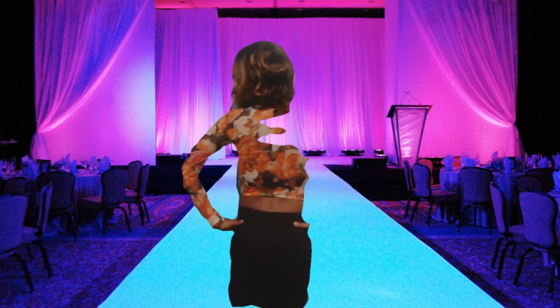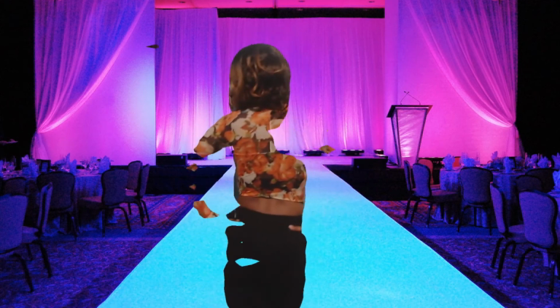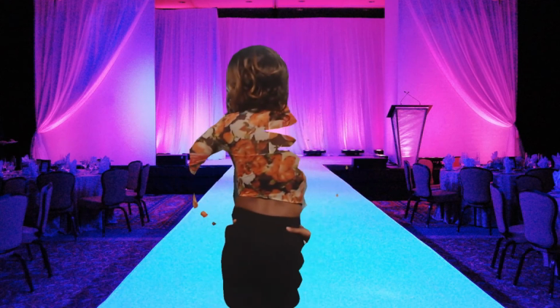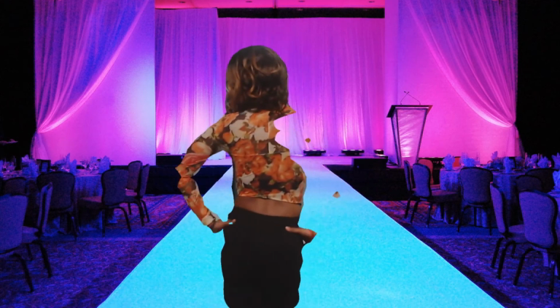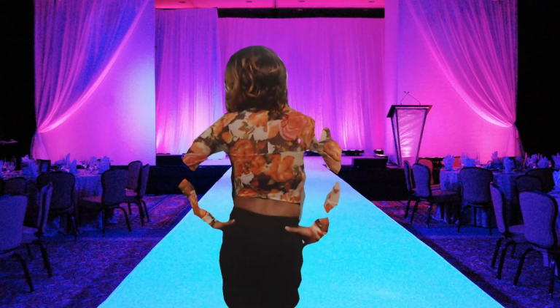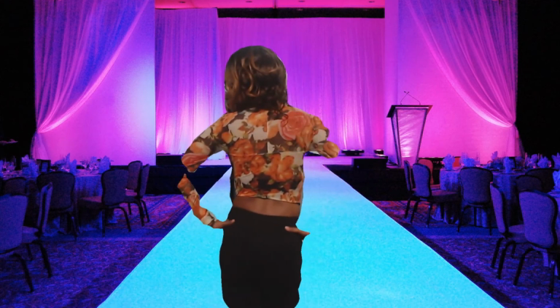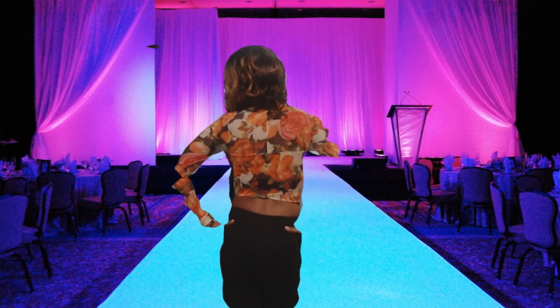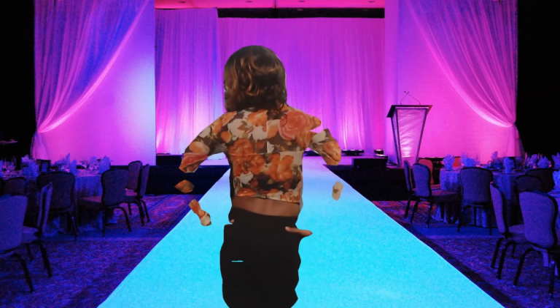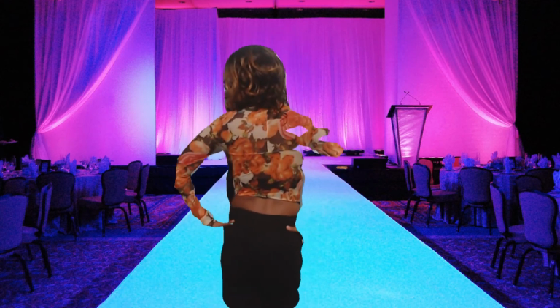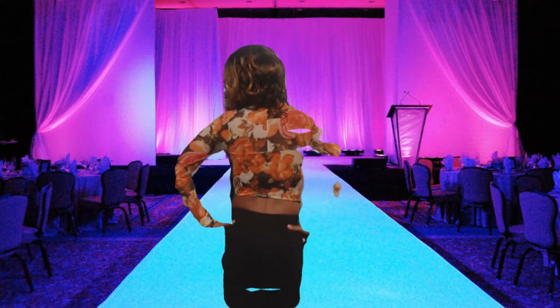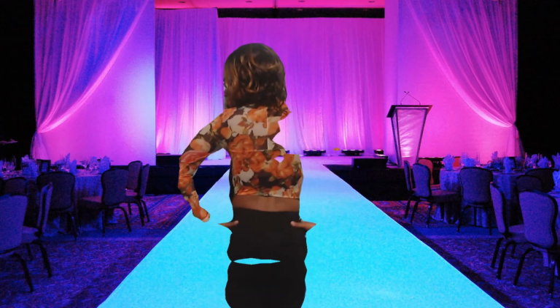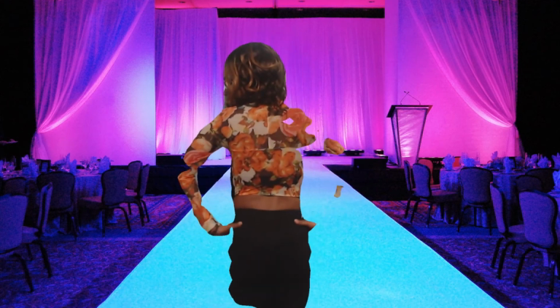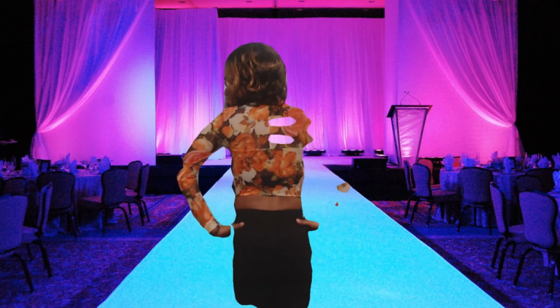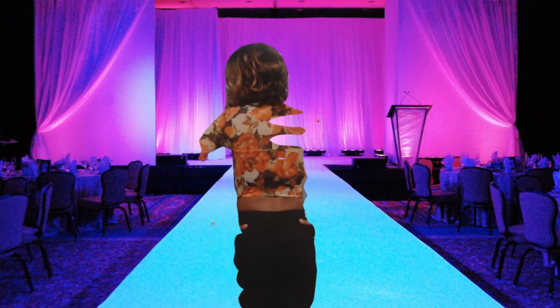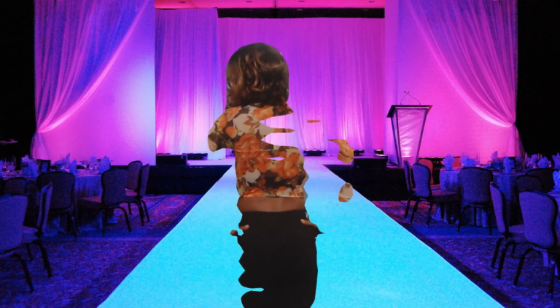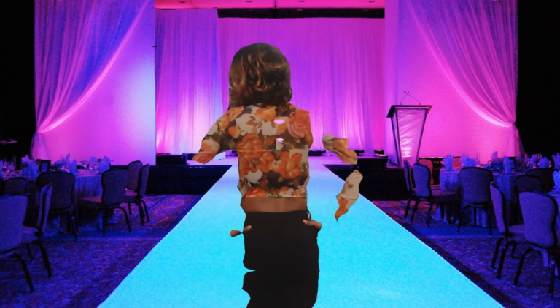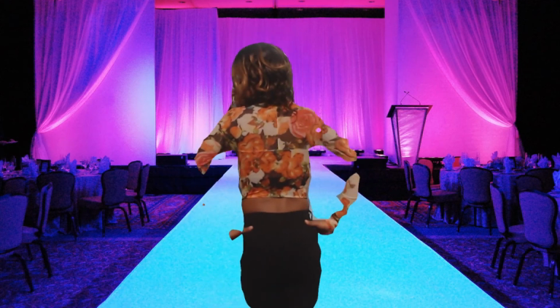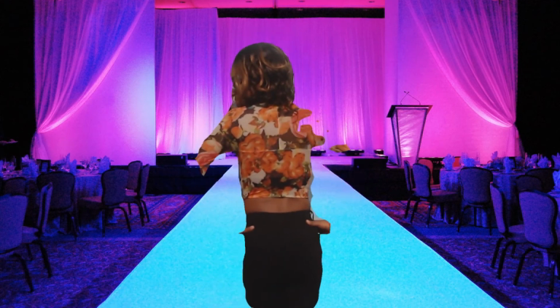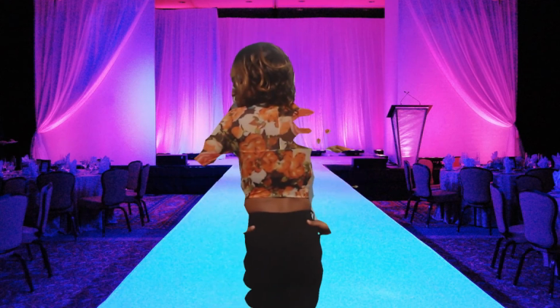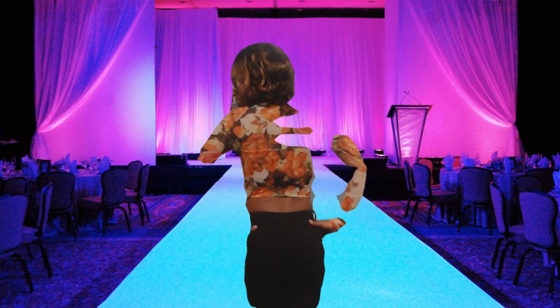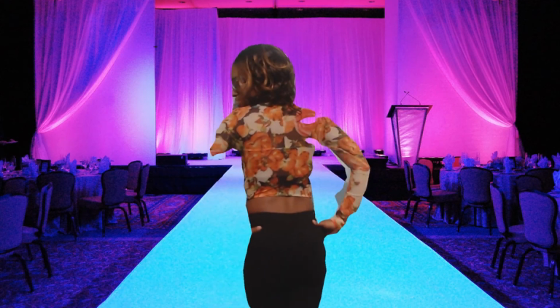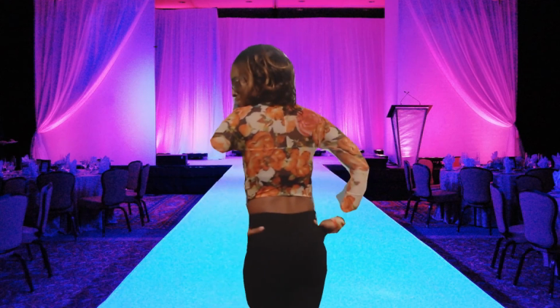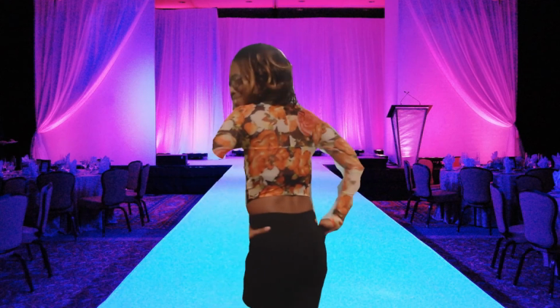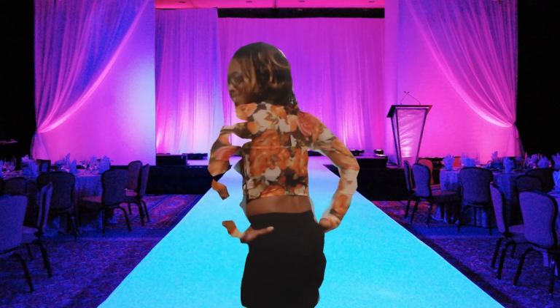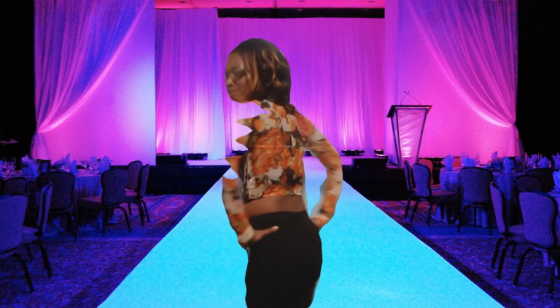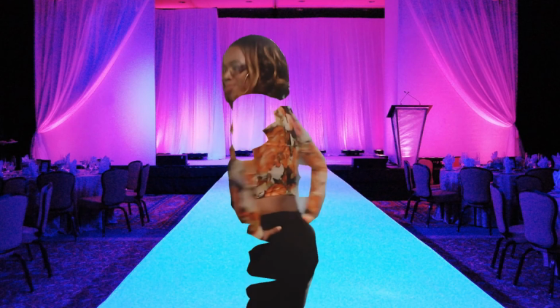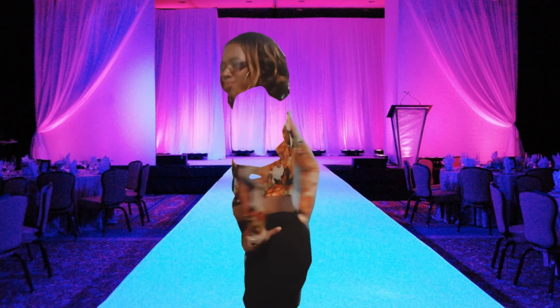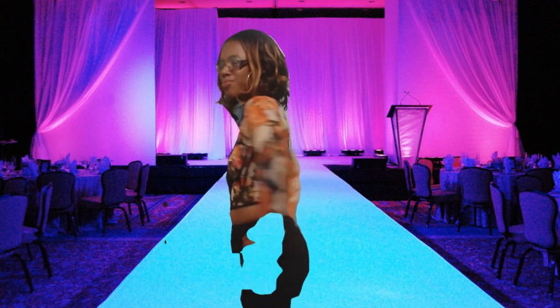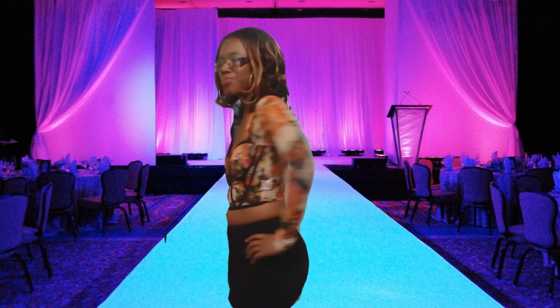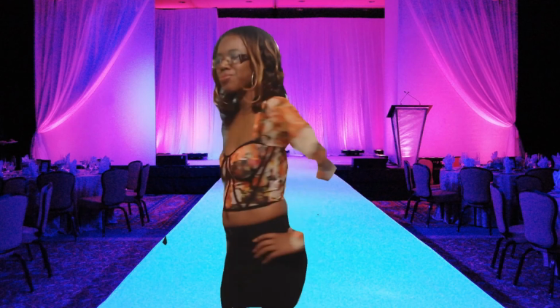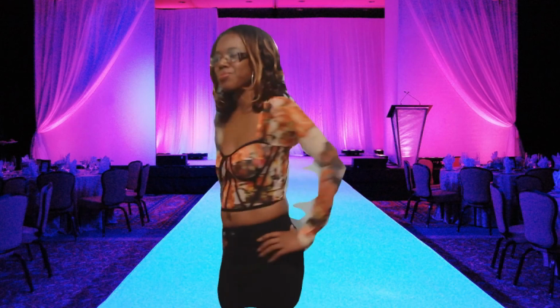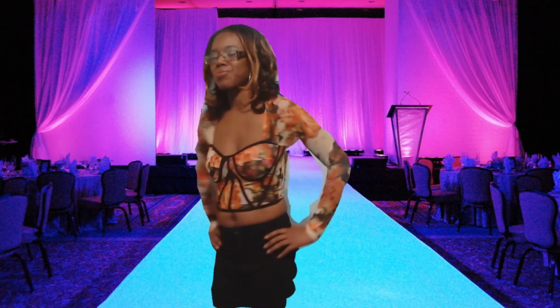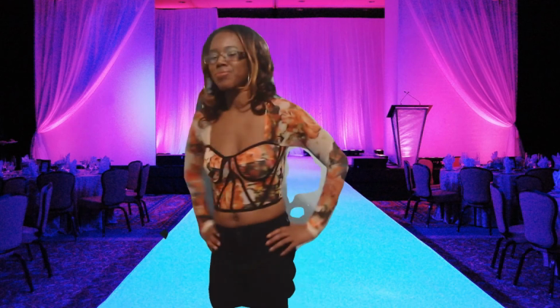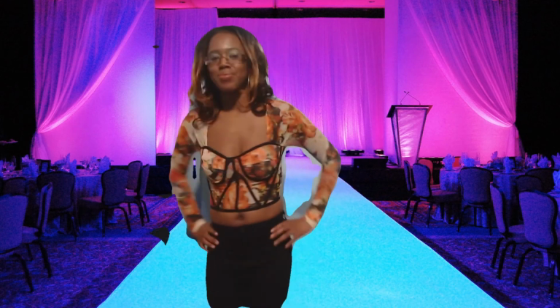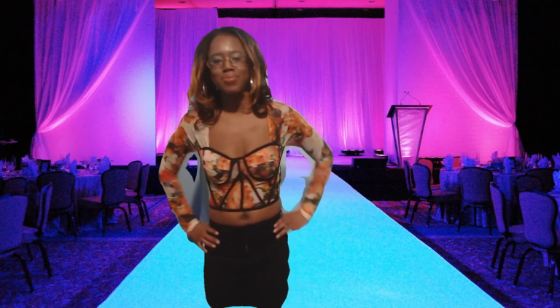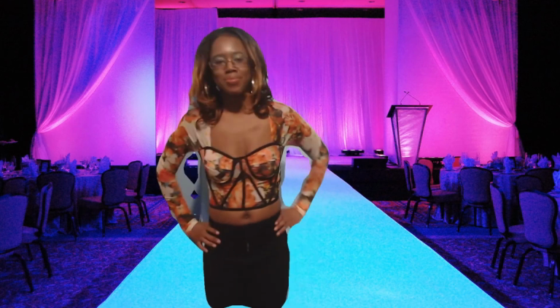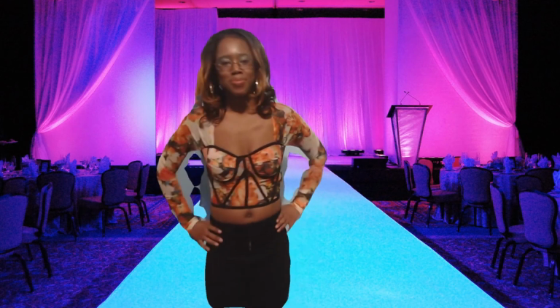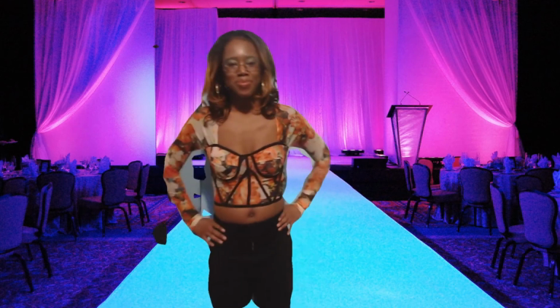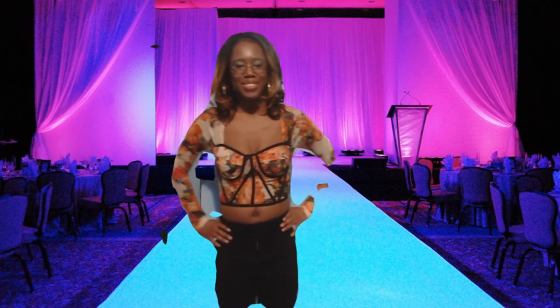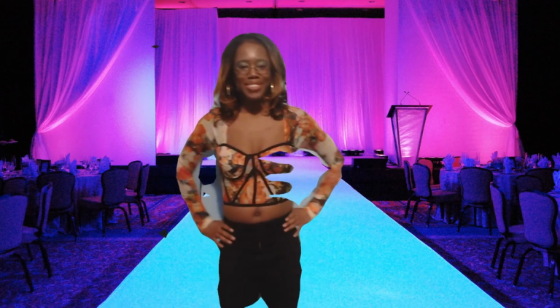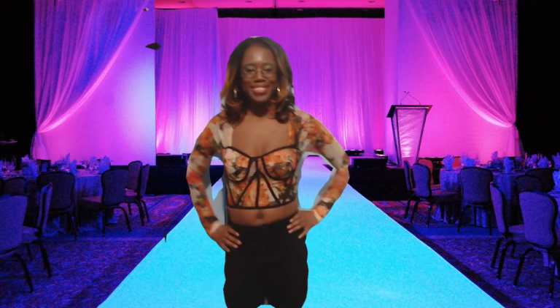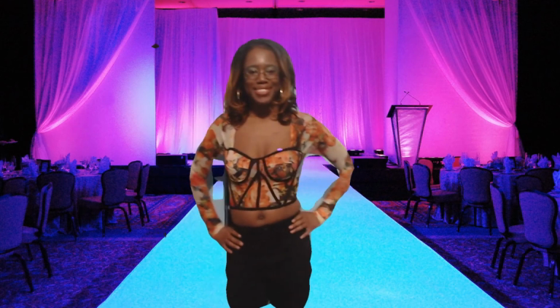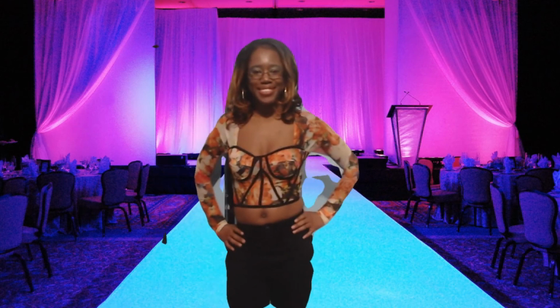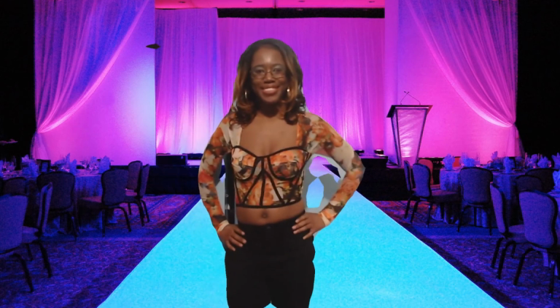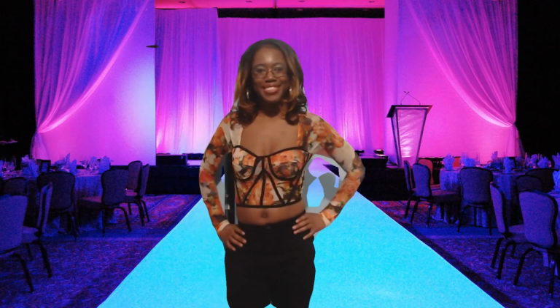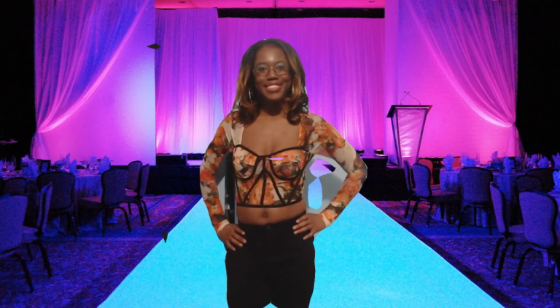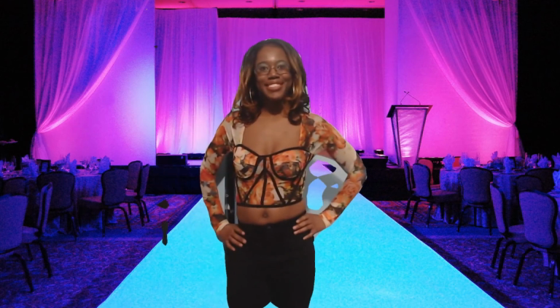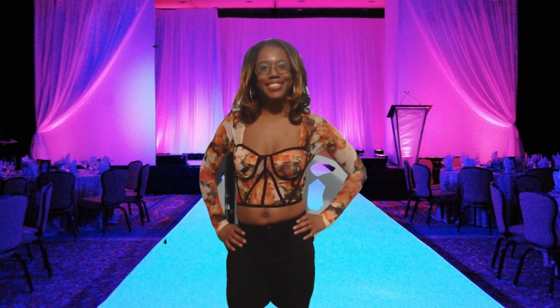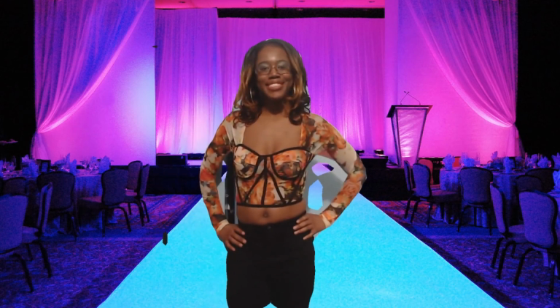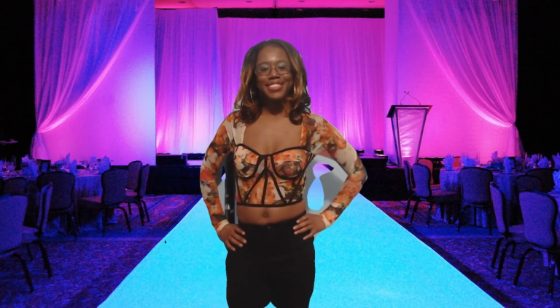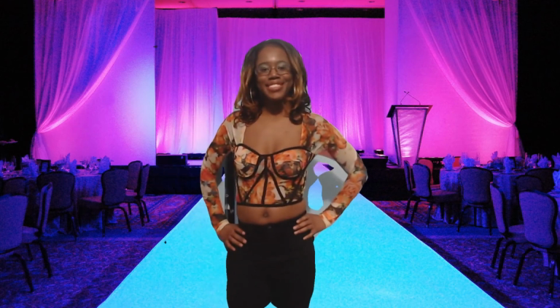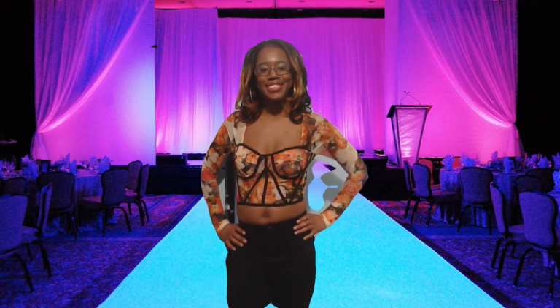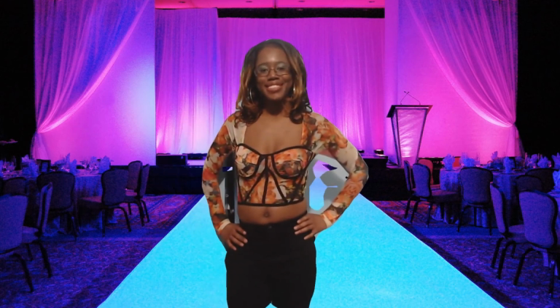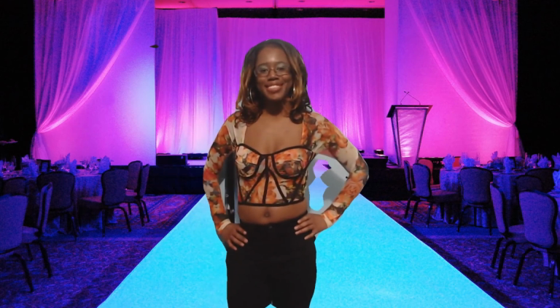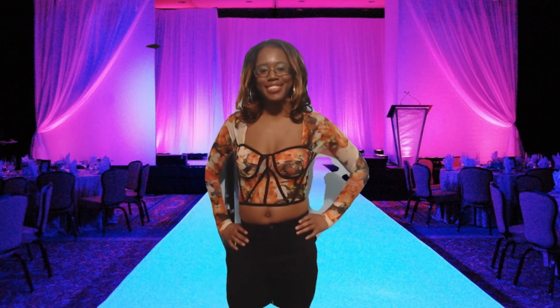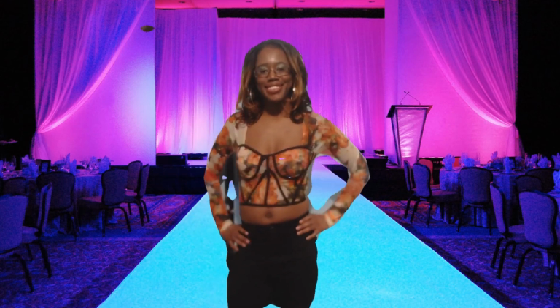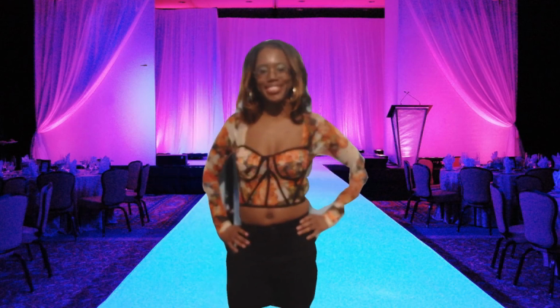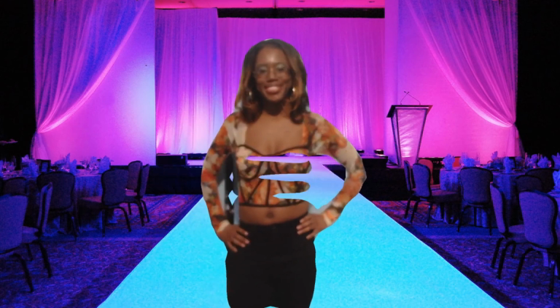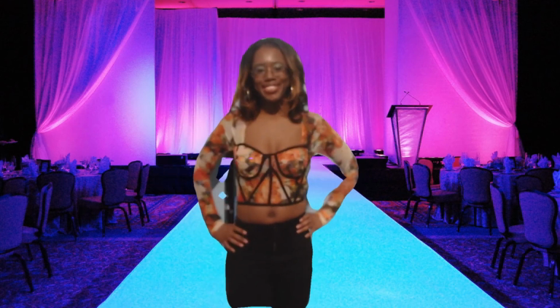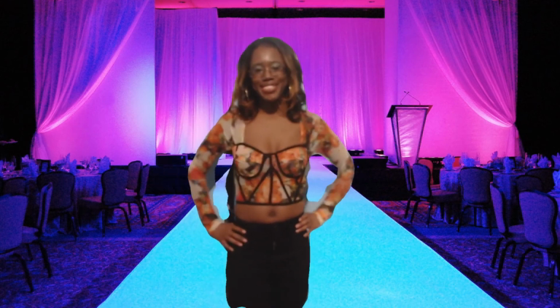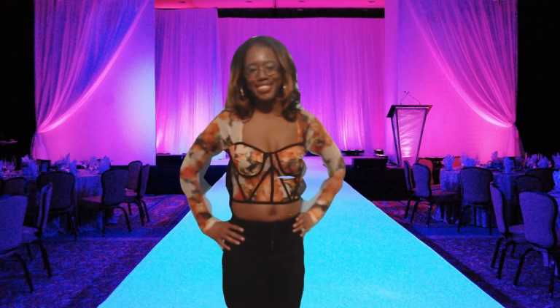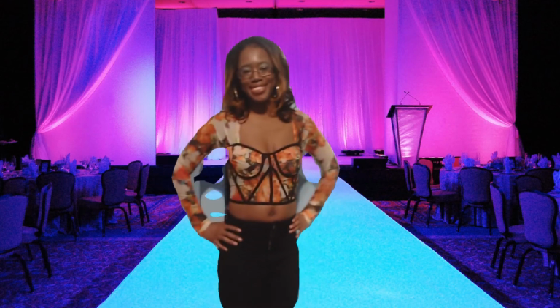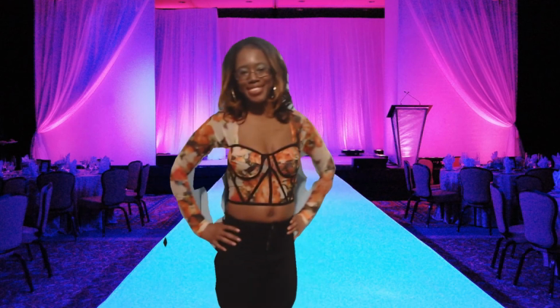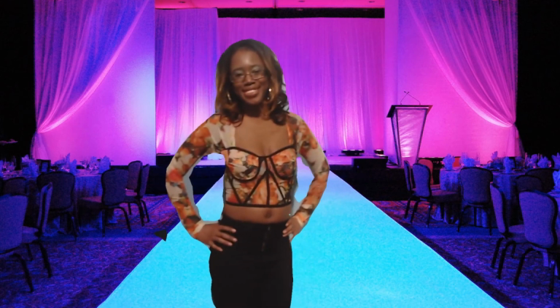Mesh Top — it is long sleeve and also a crop top.